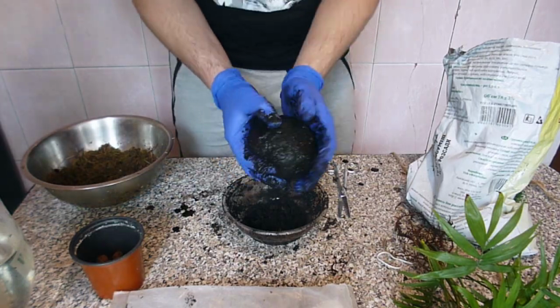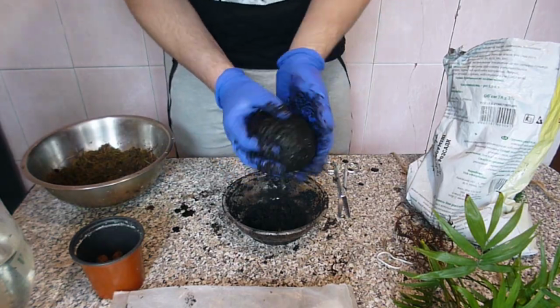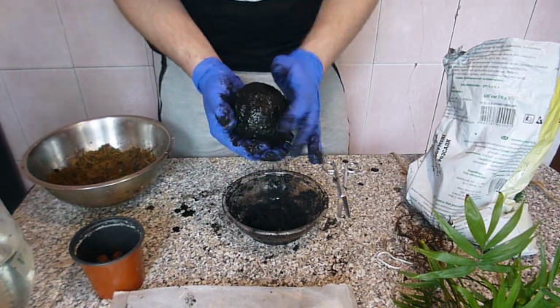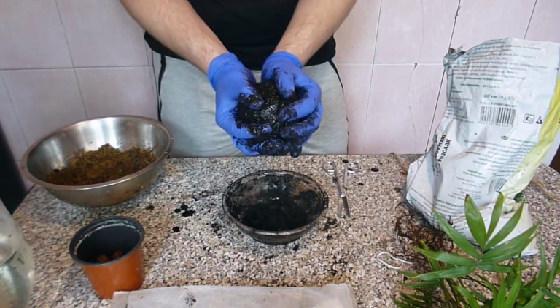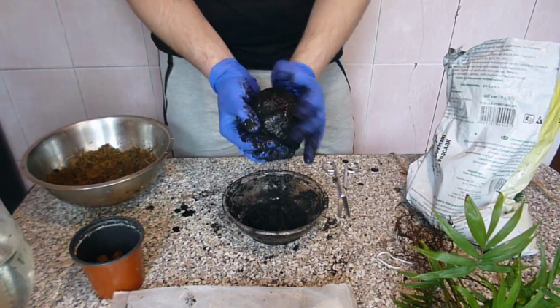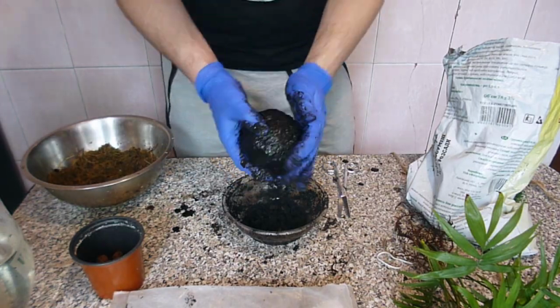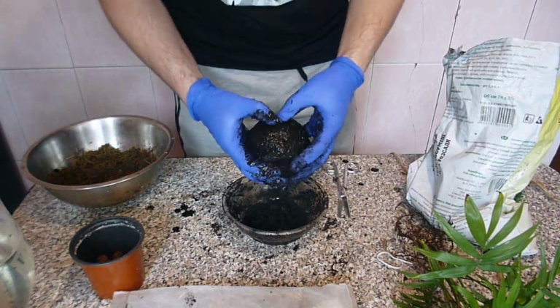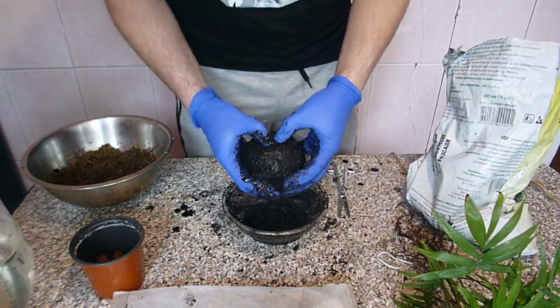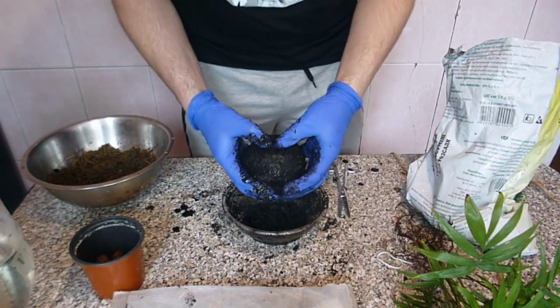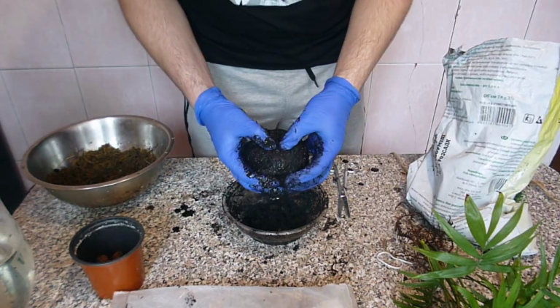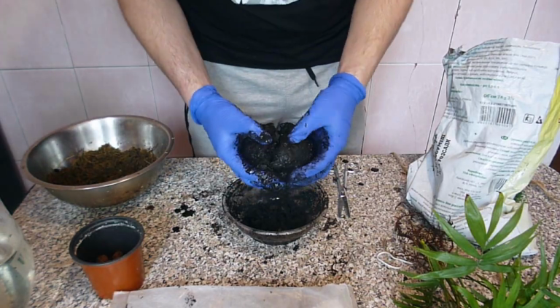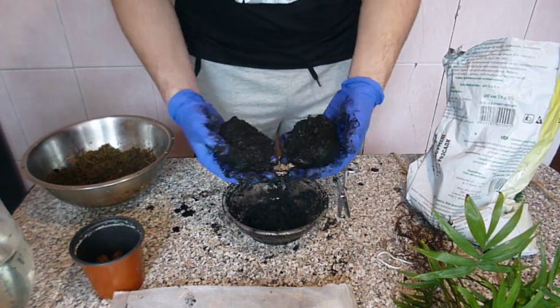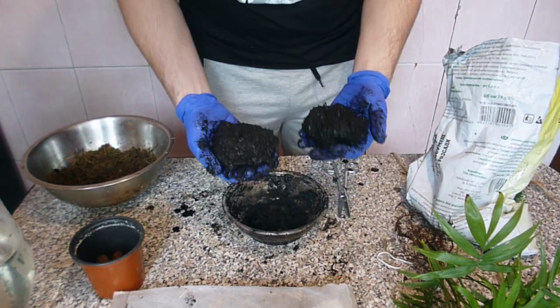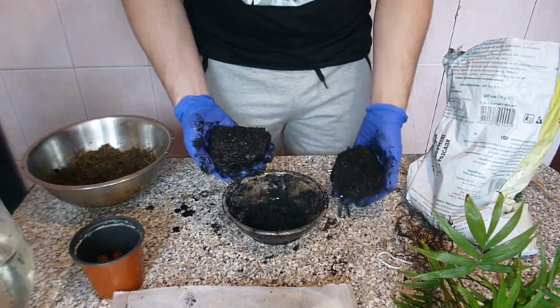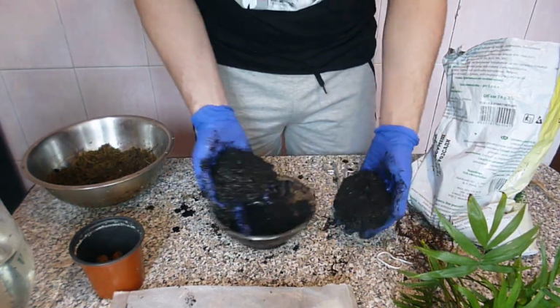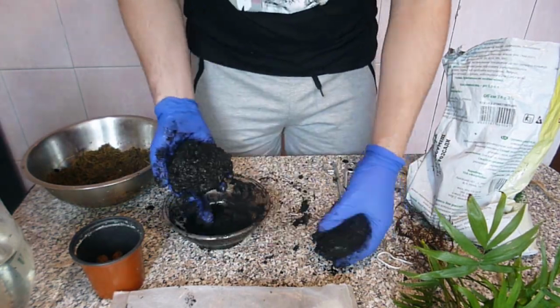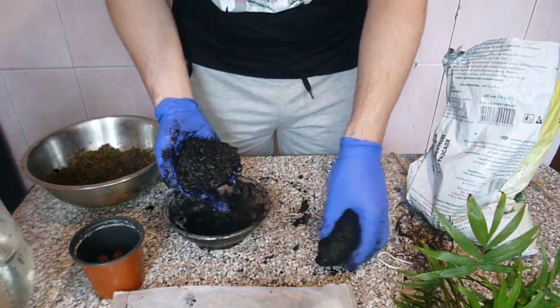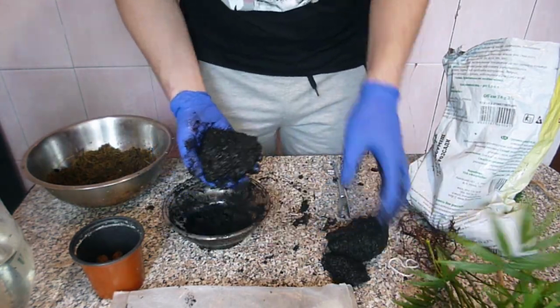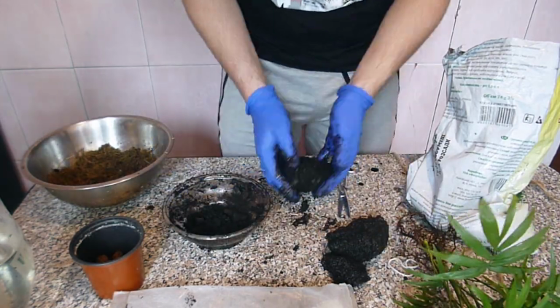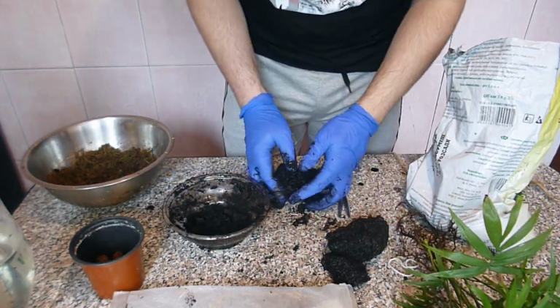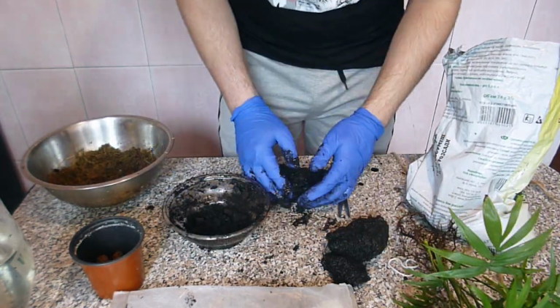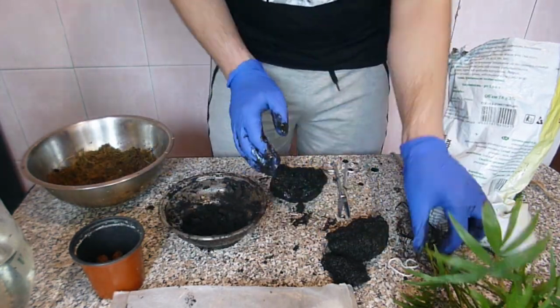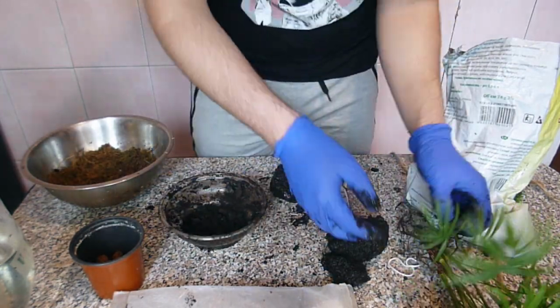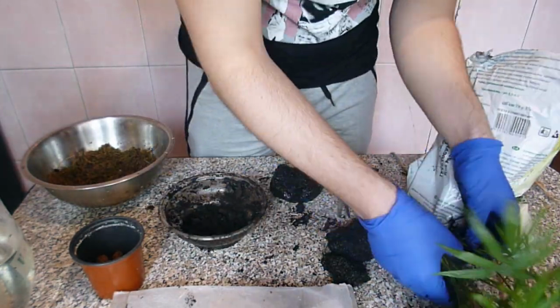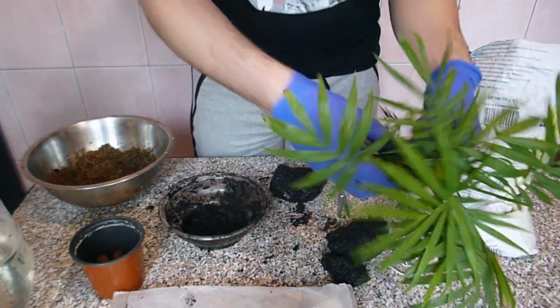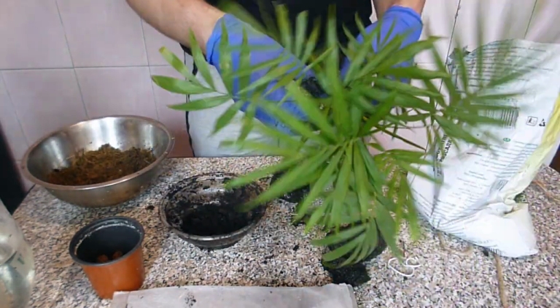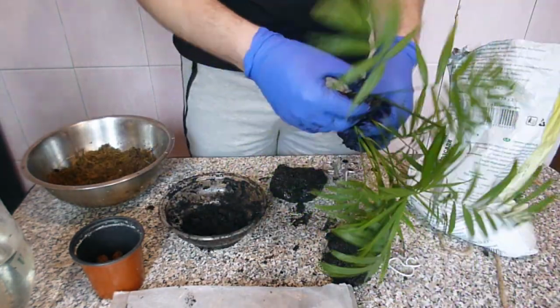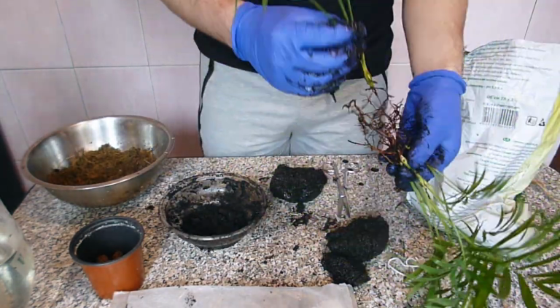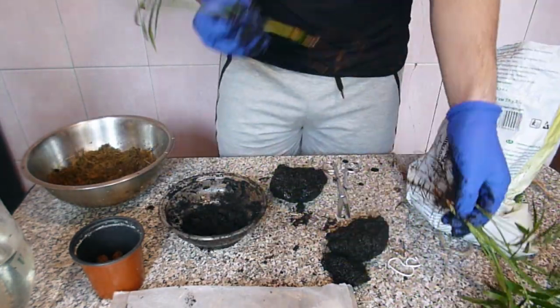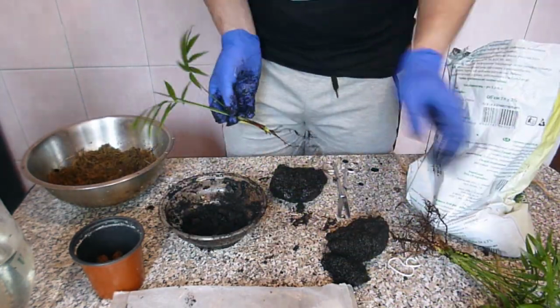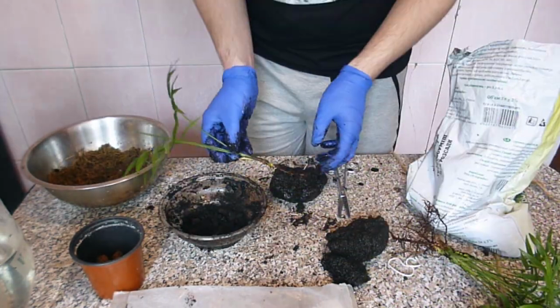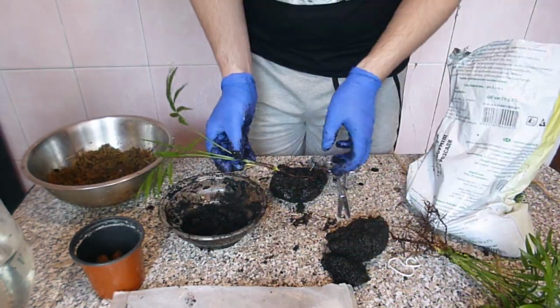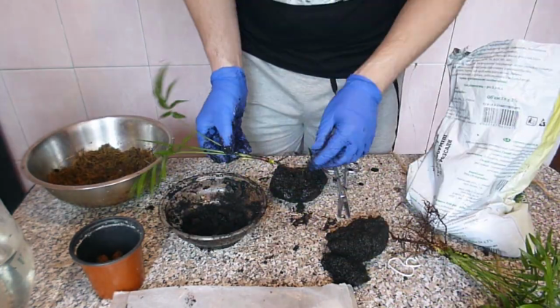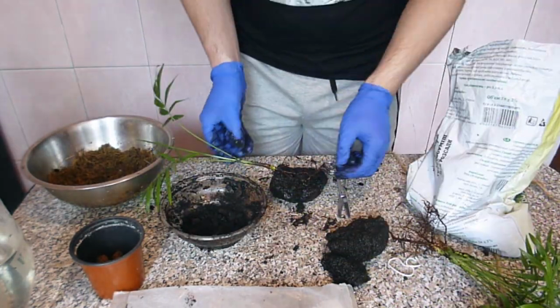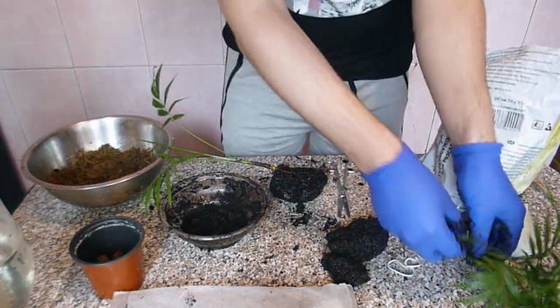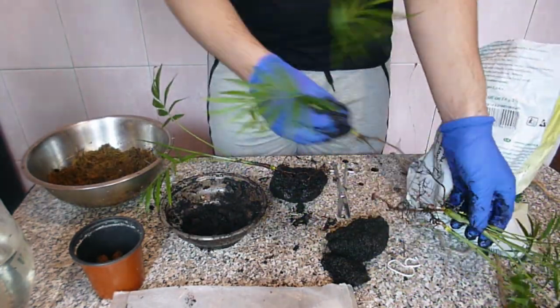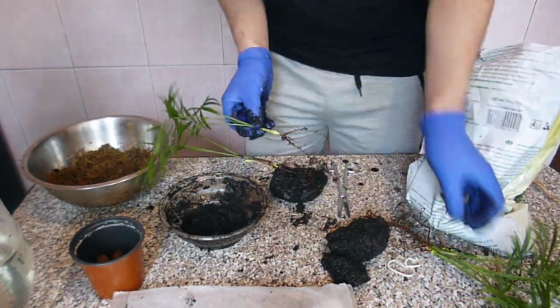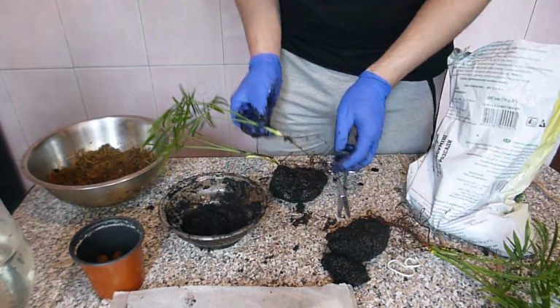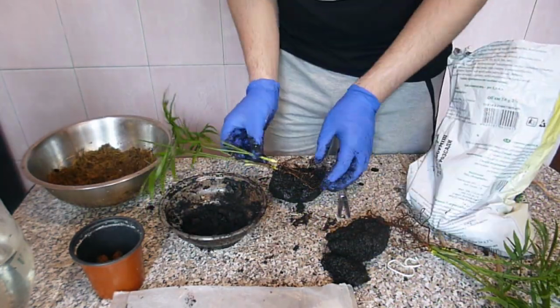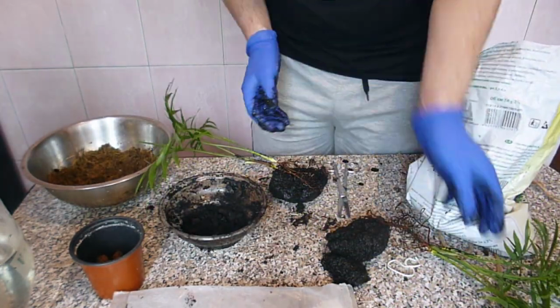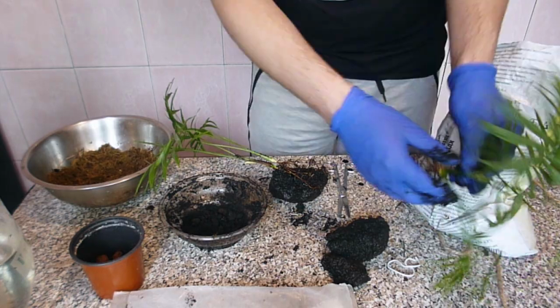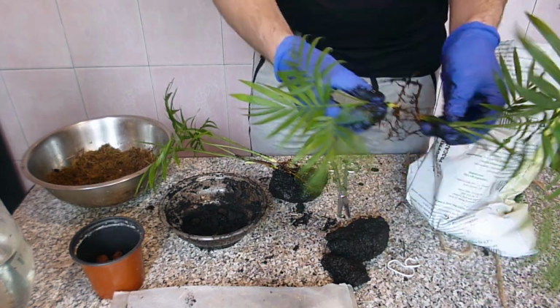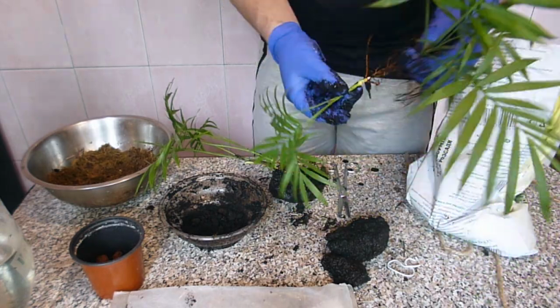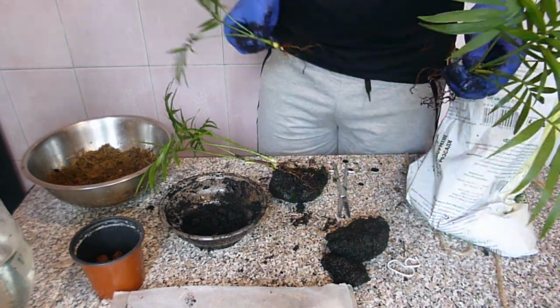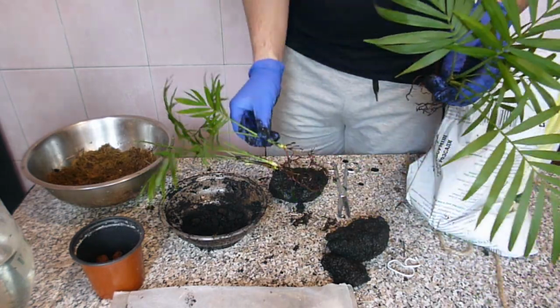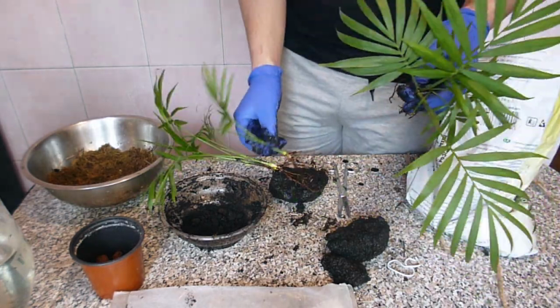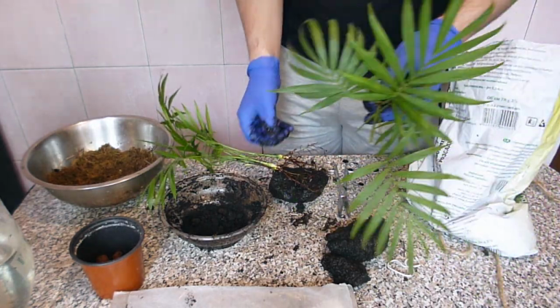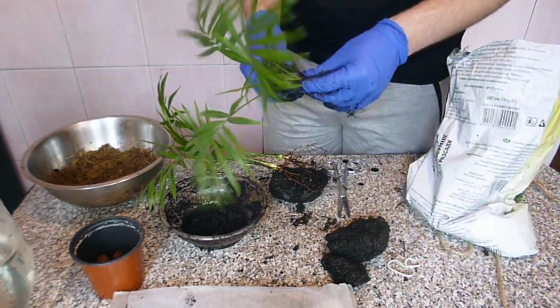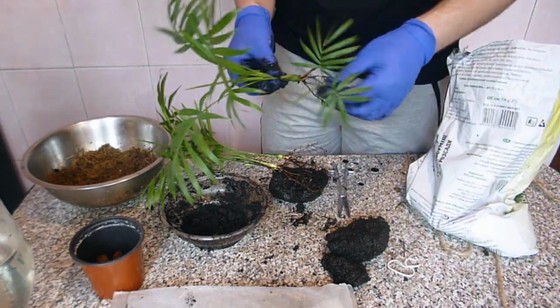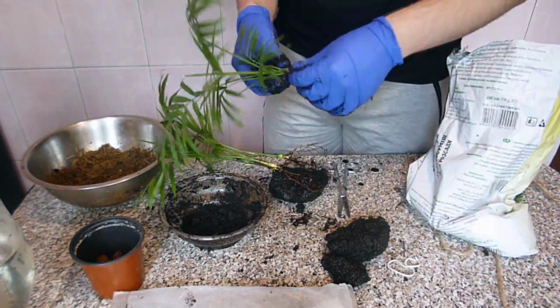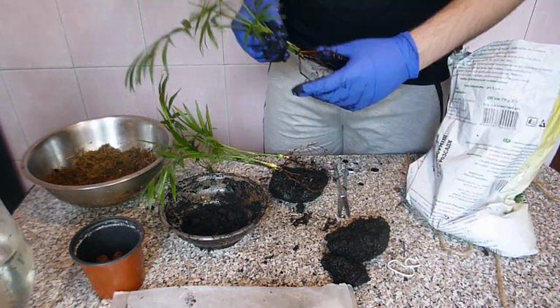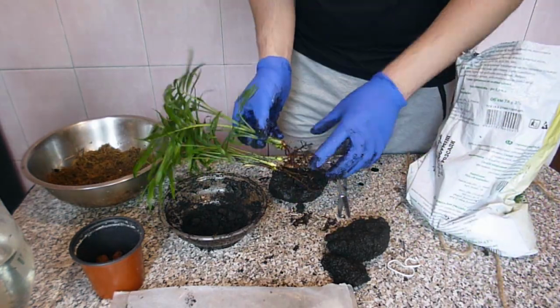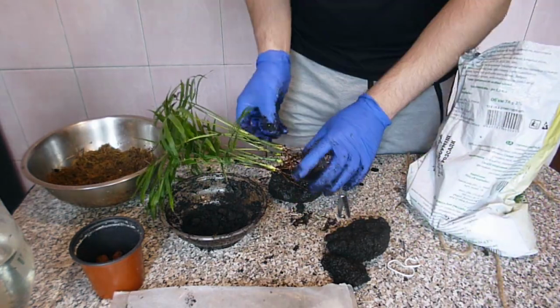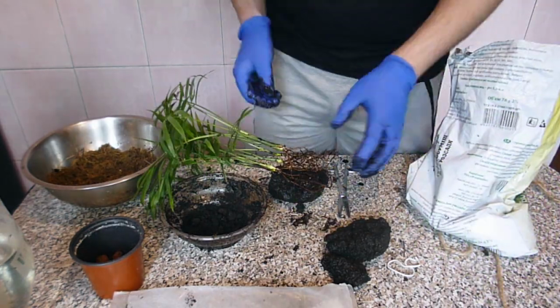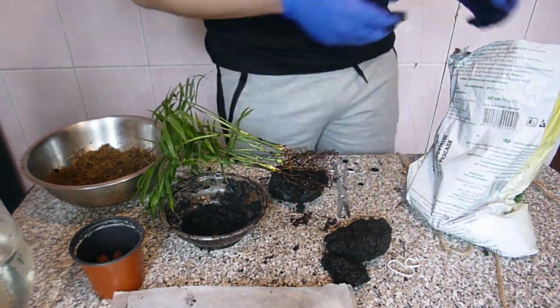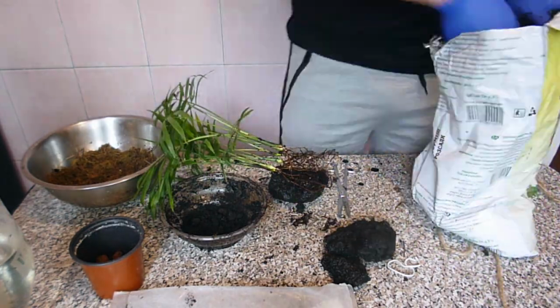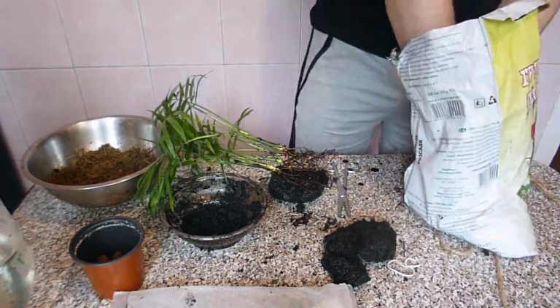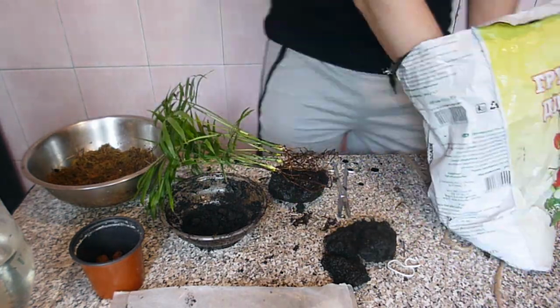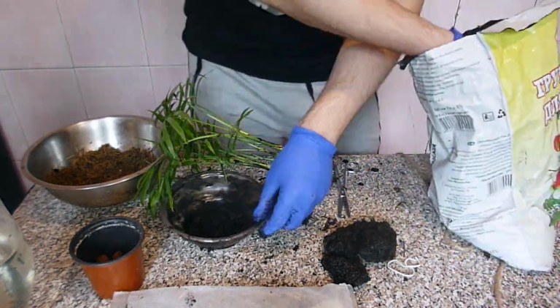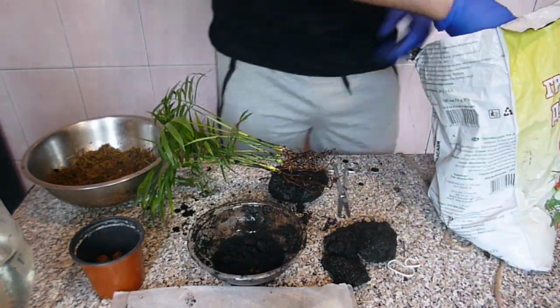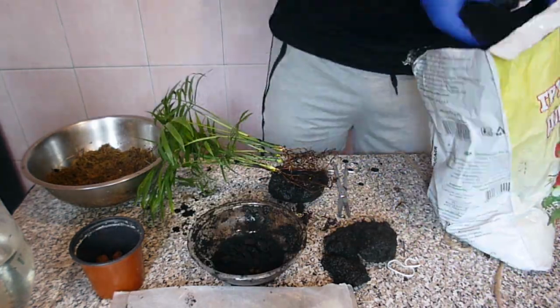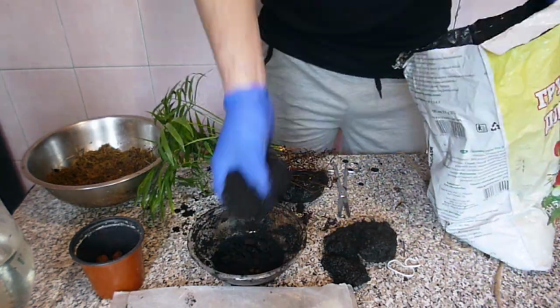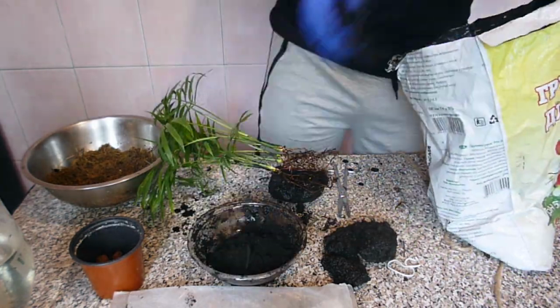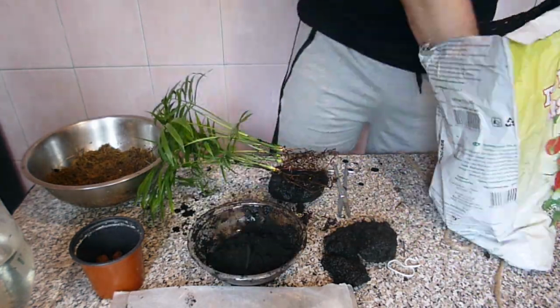I need to break the ball into parts and put the roots in there. Oops — the ball collapsed.